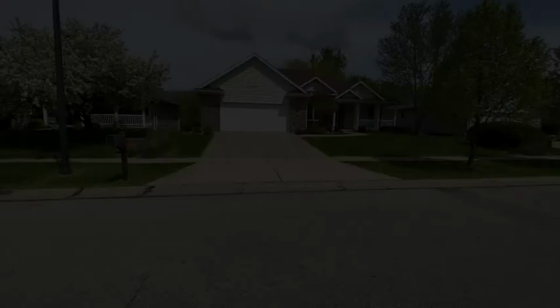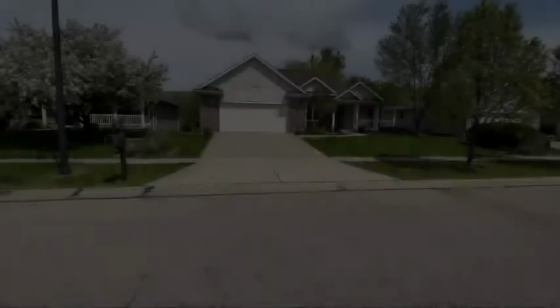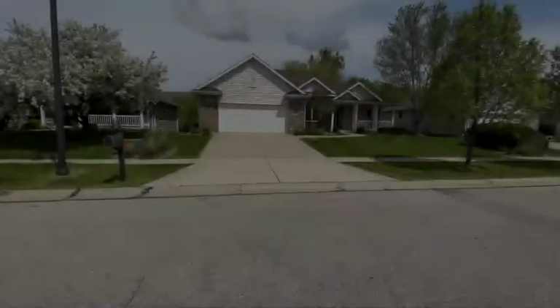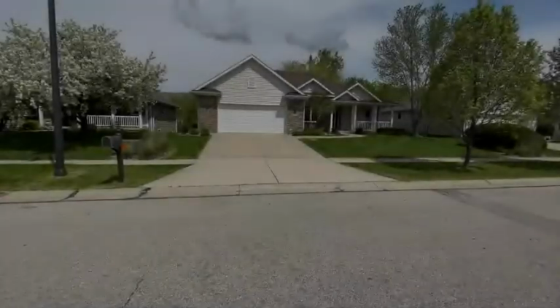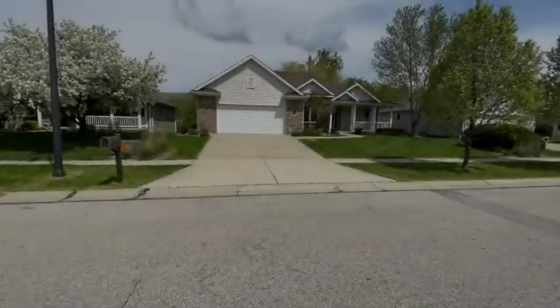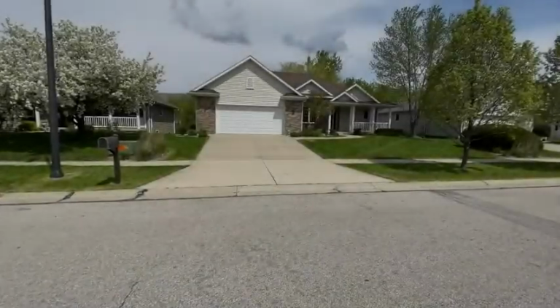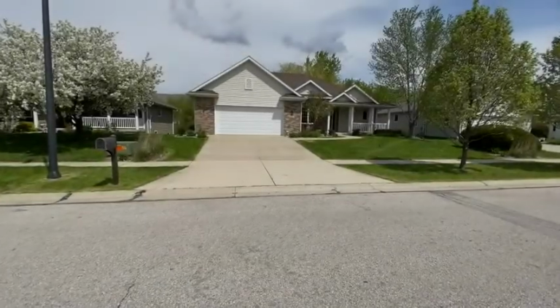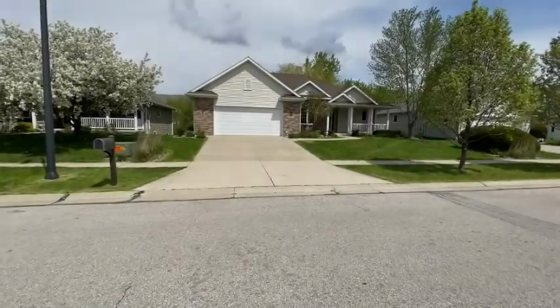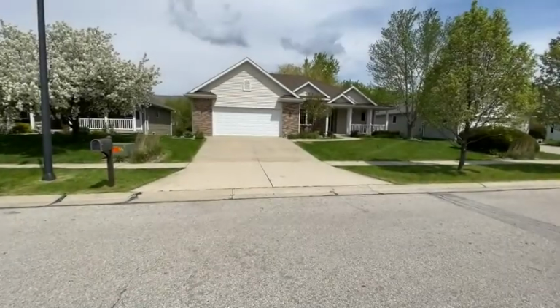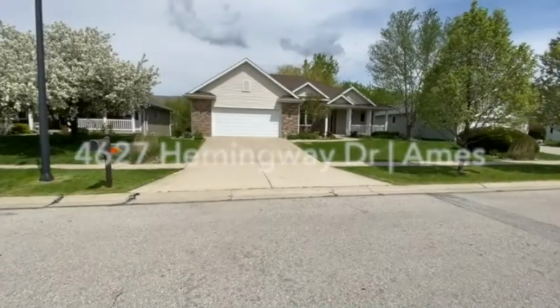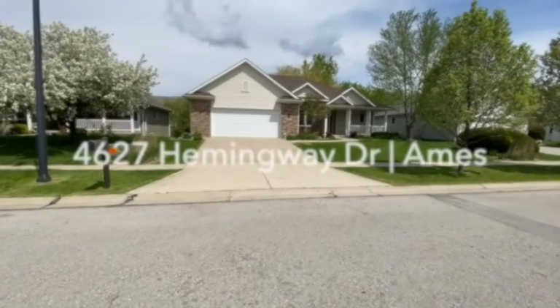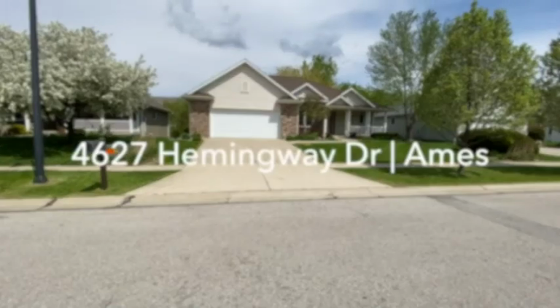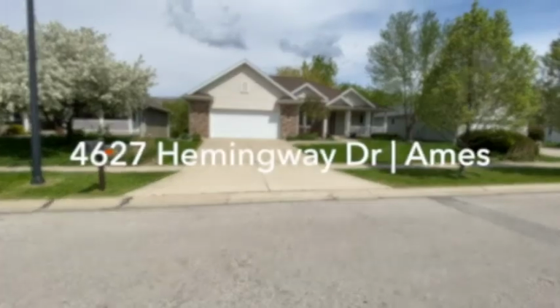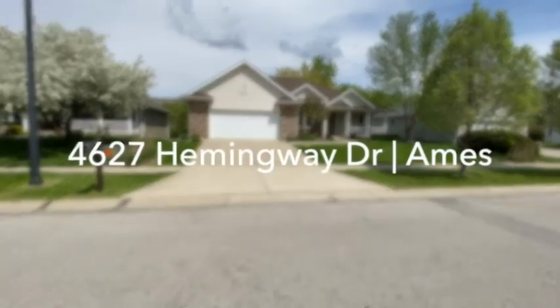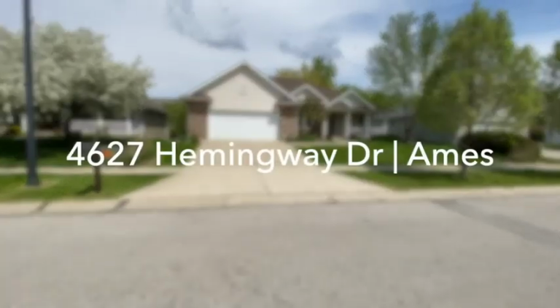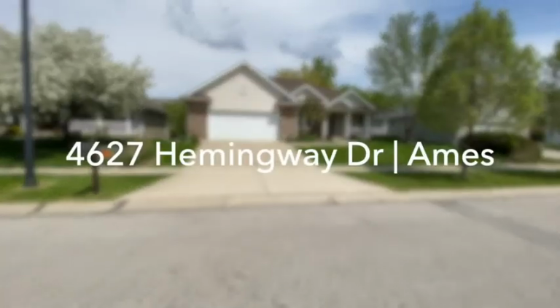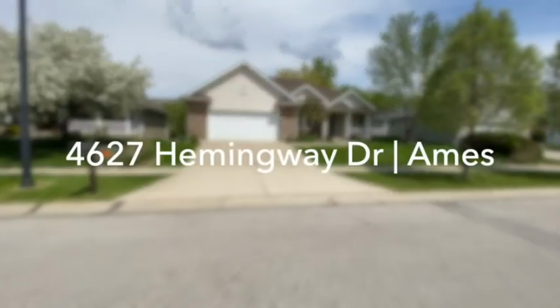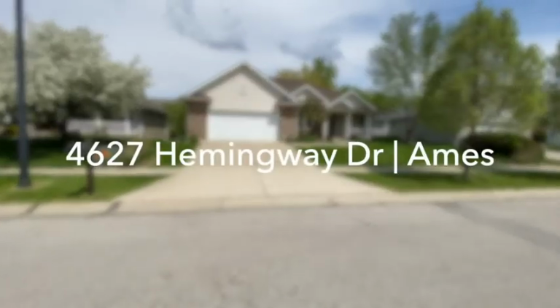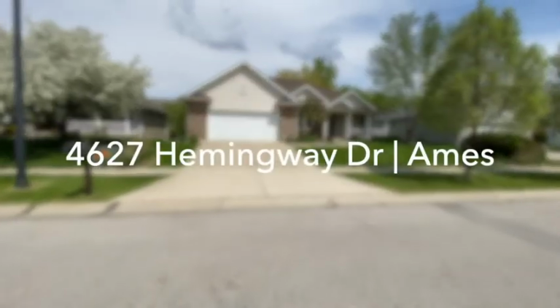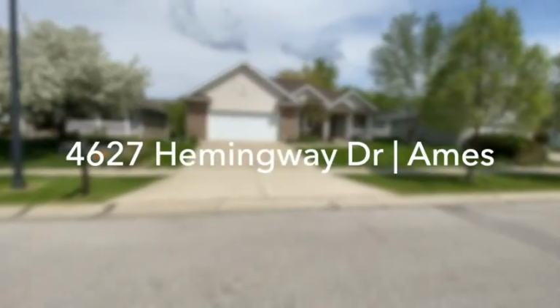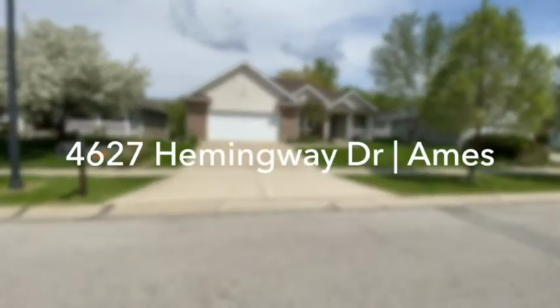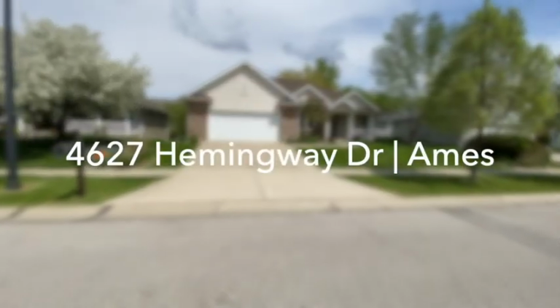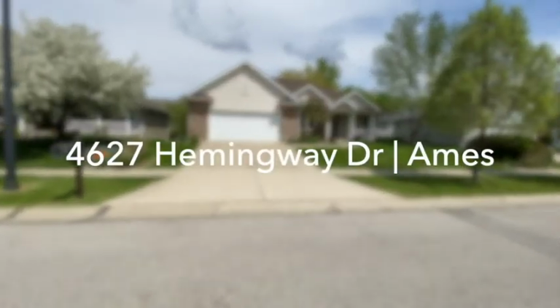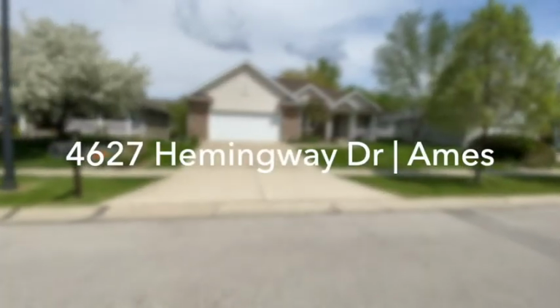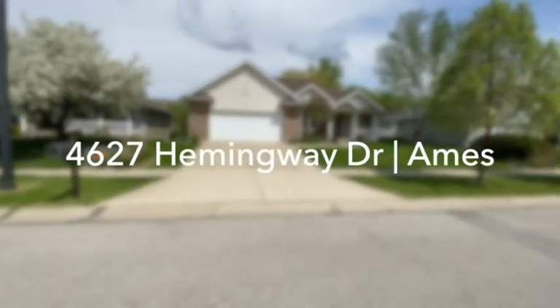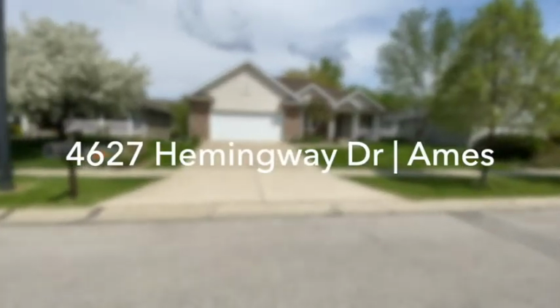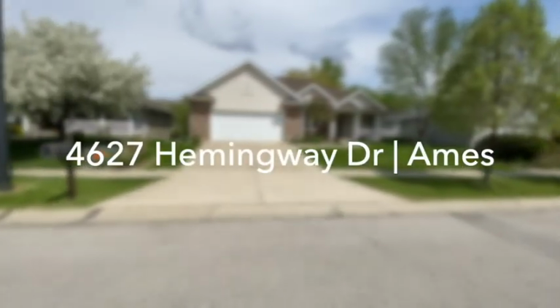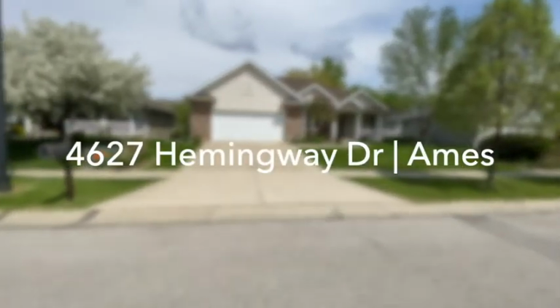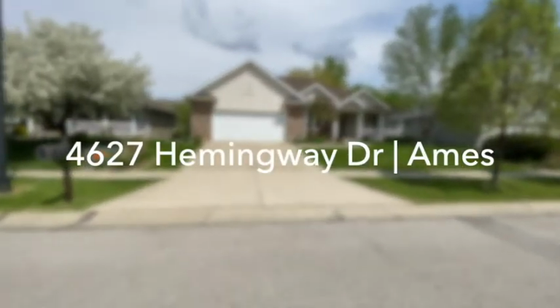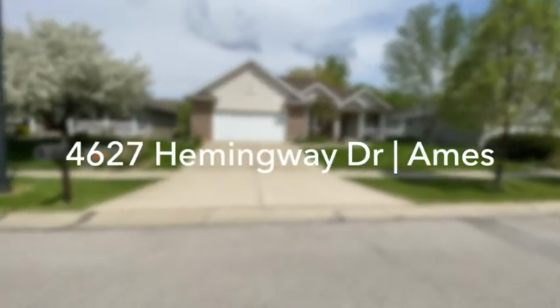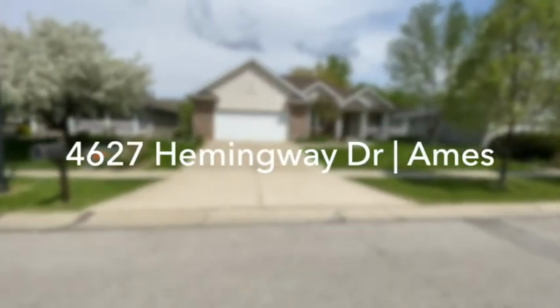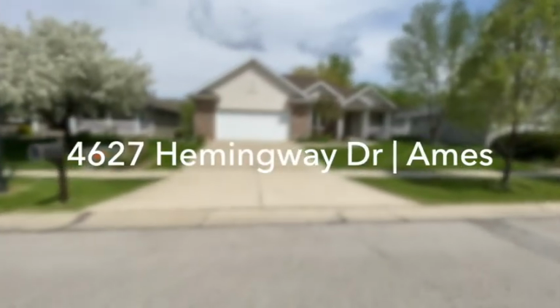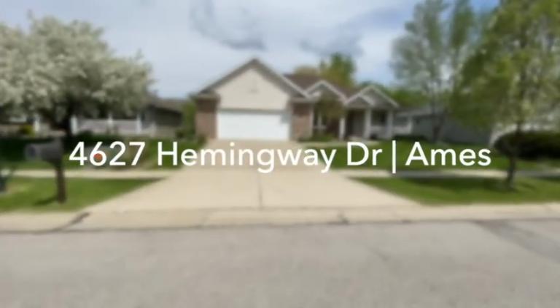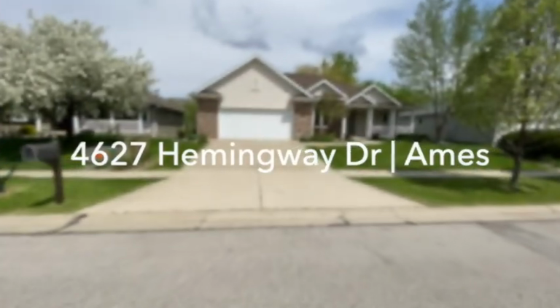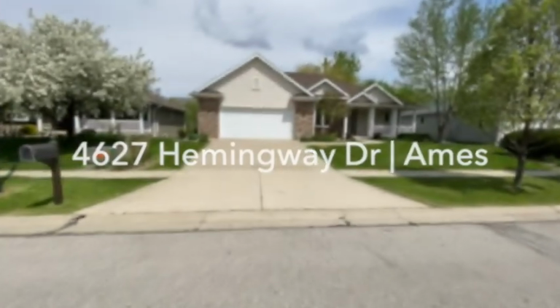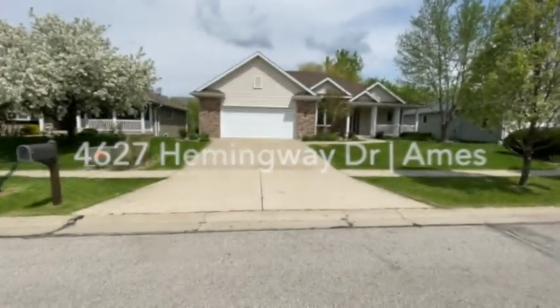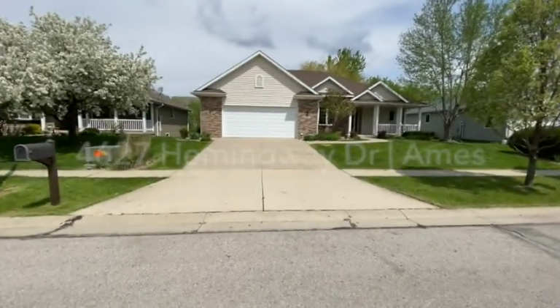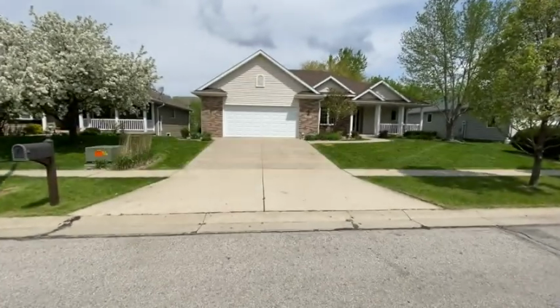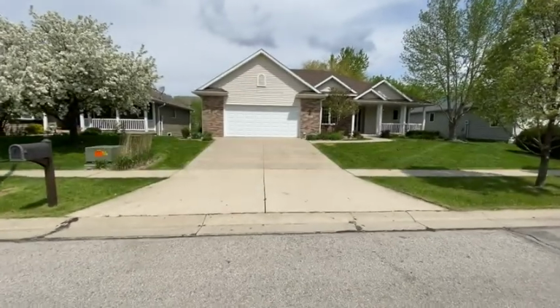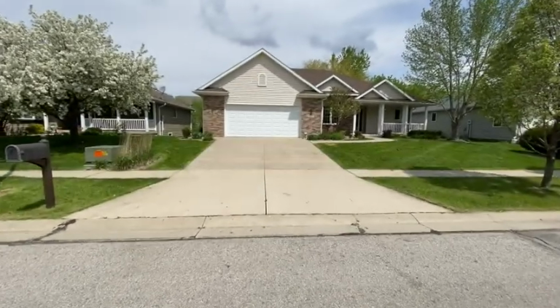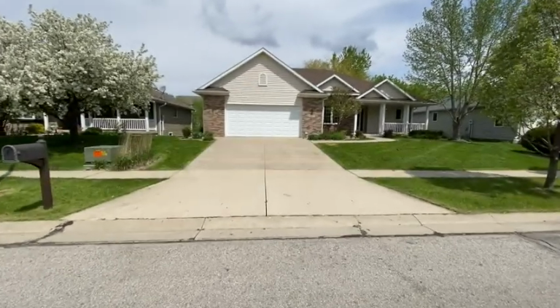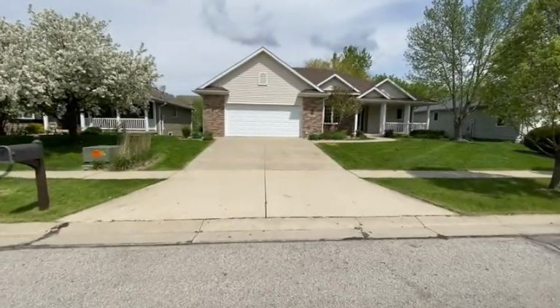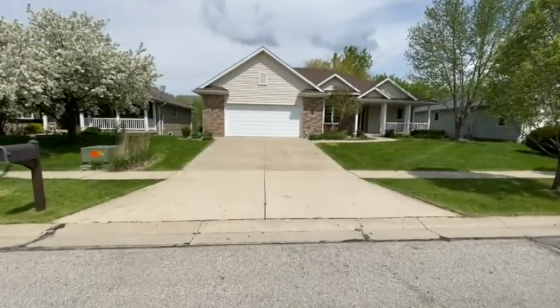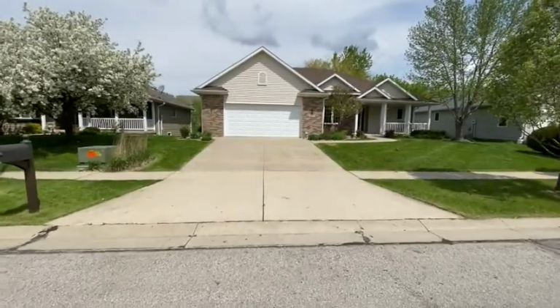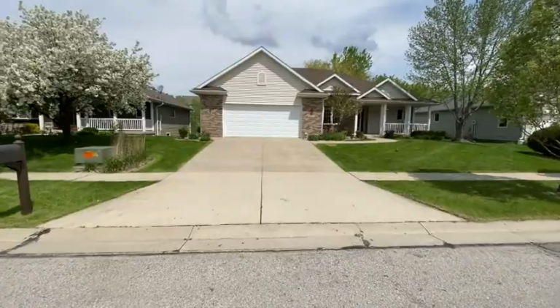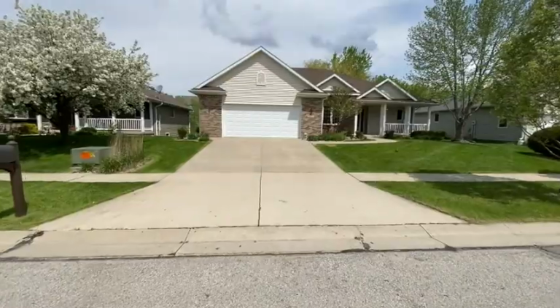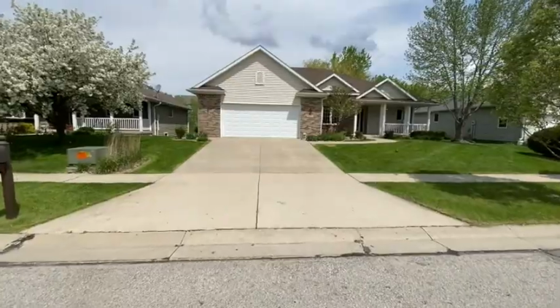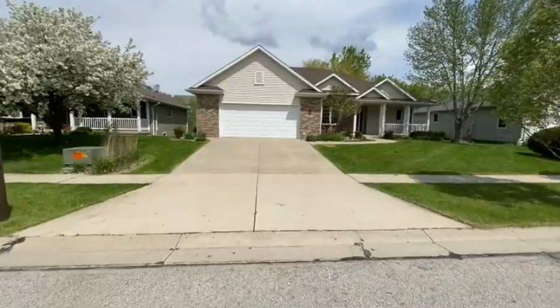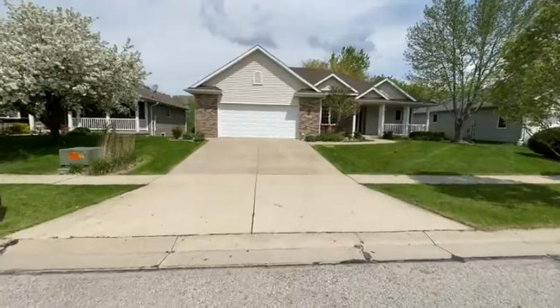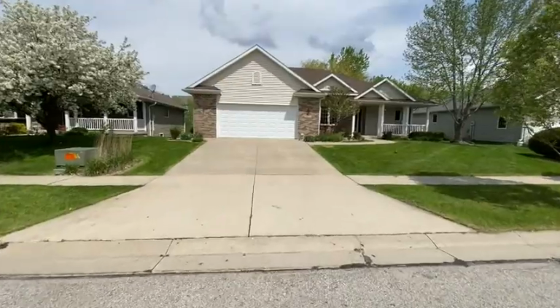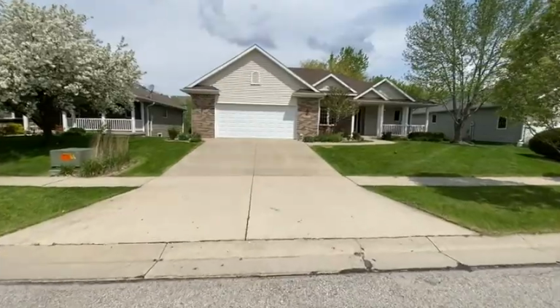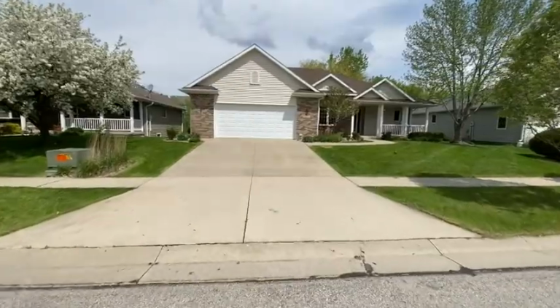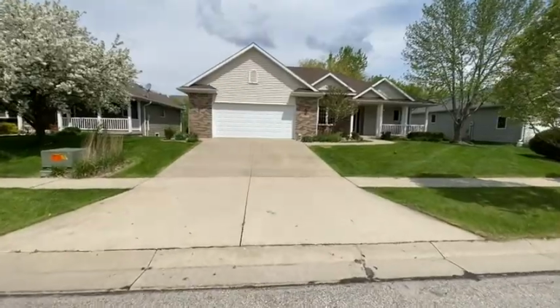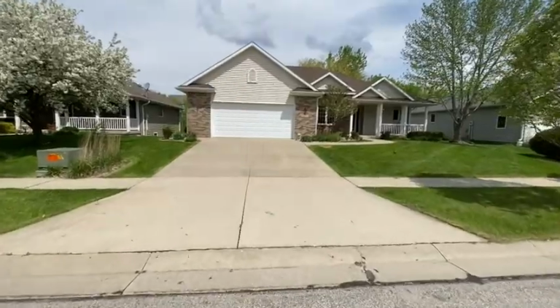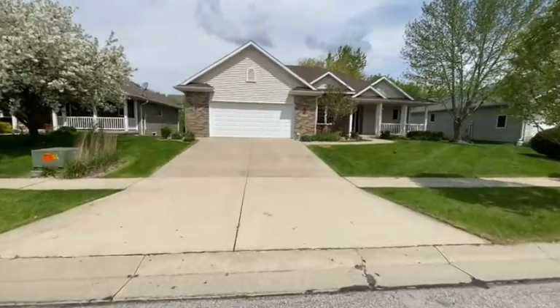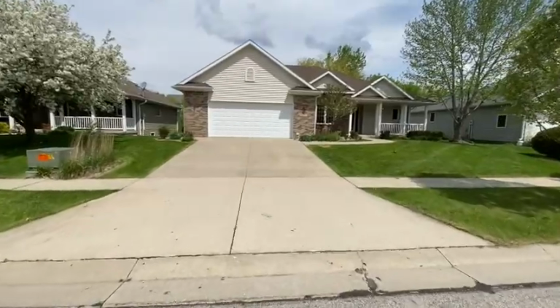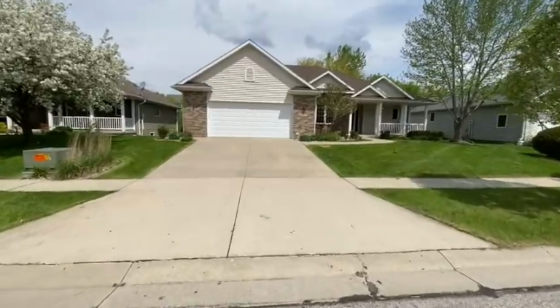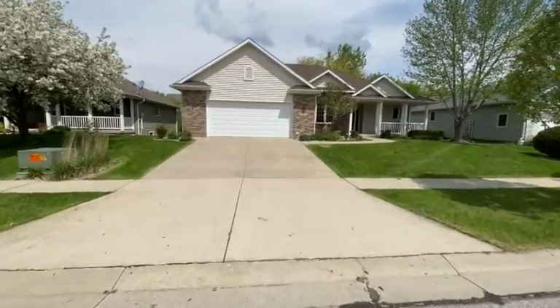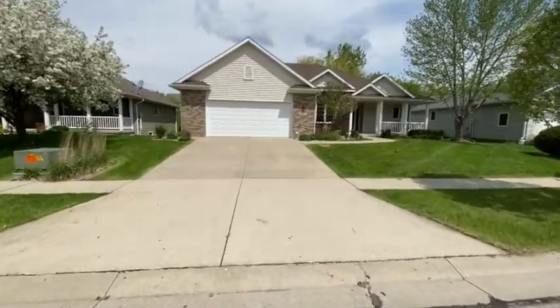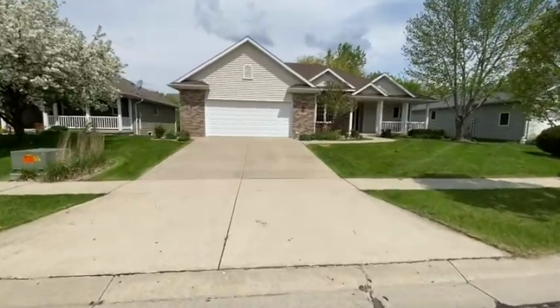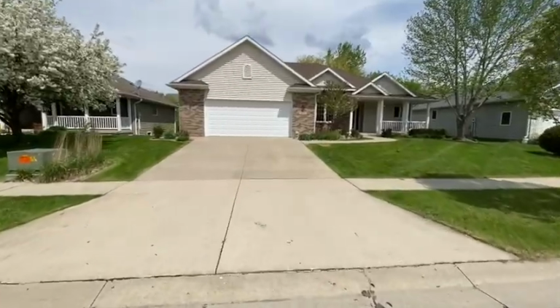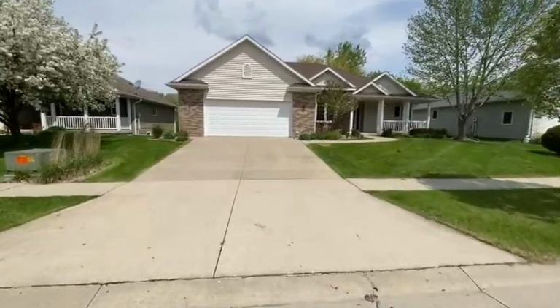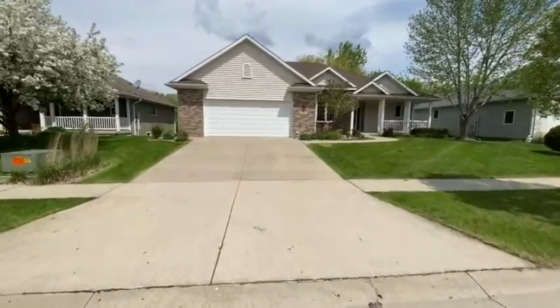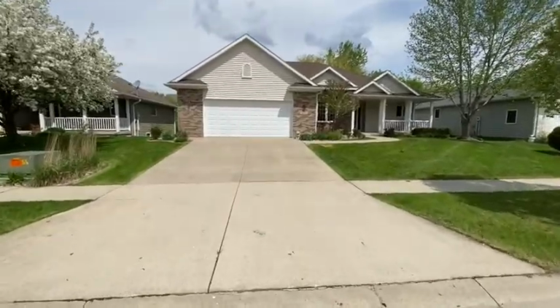Welcome to 4627 Hemingway, located in Hilltop Subdivision.